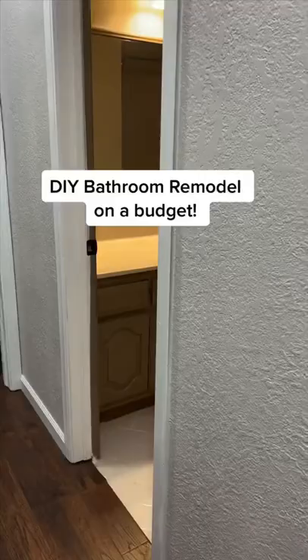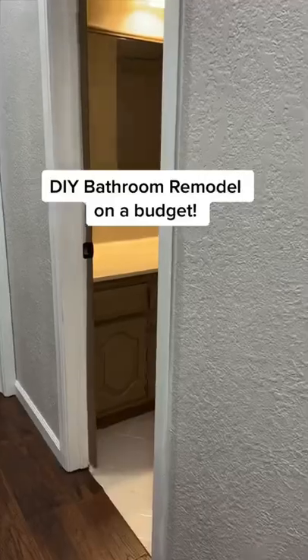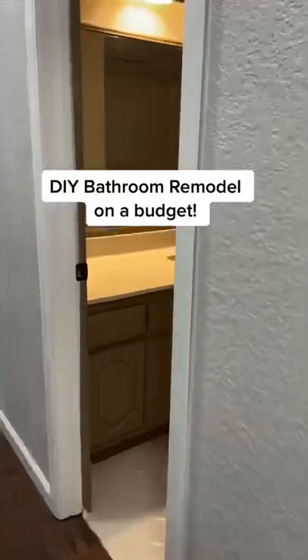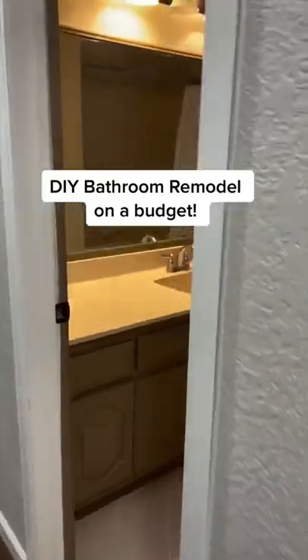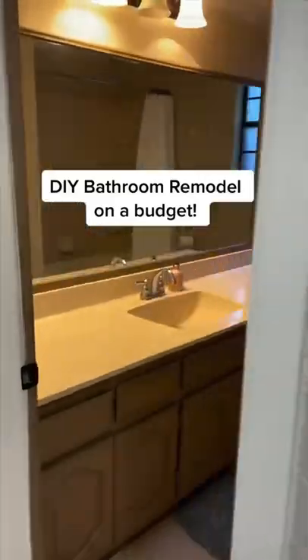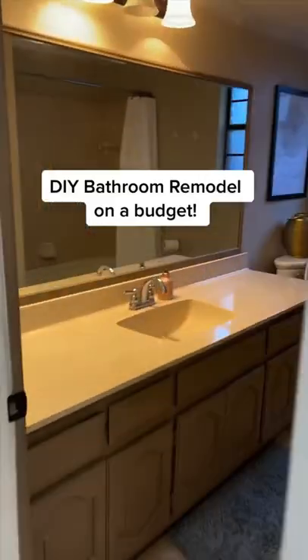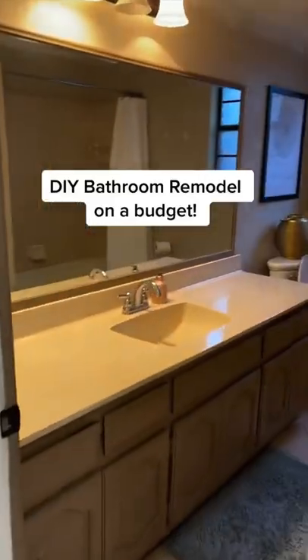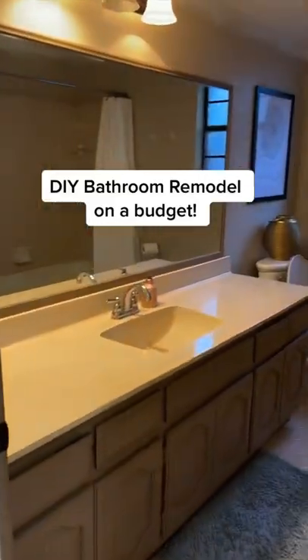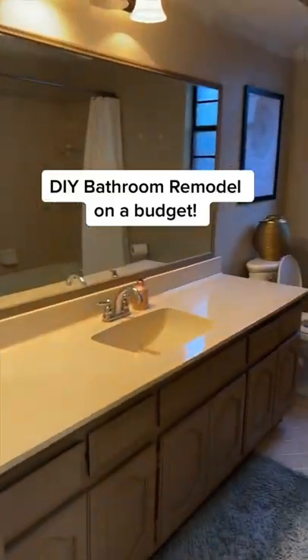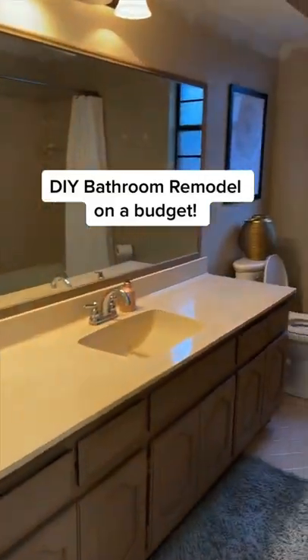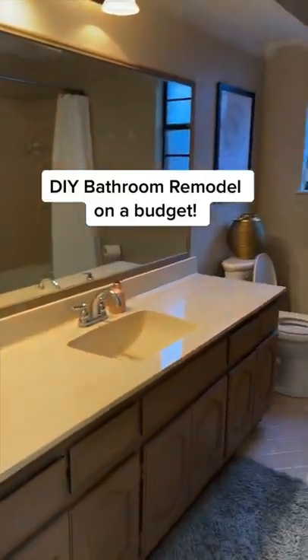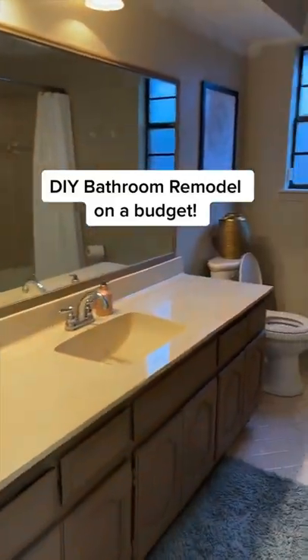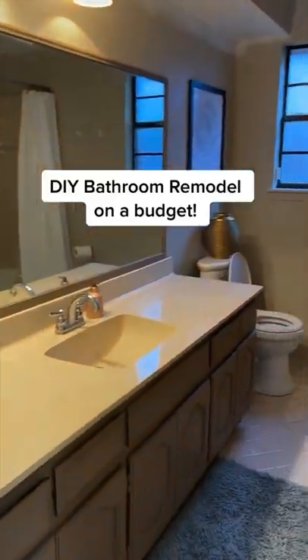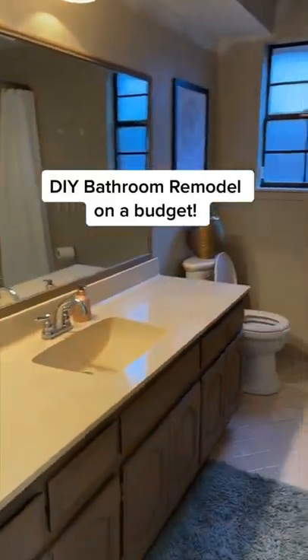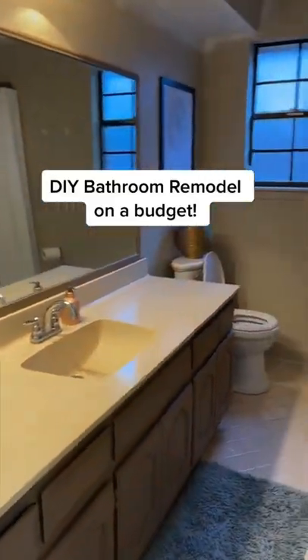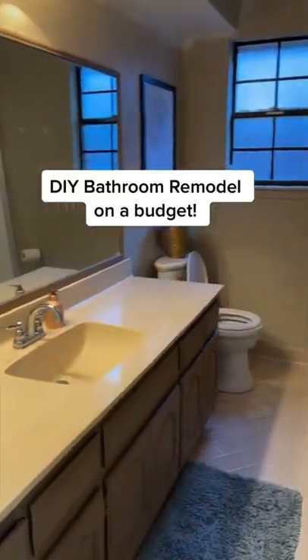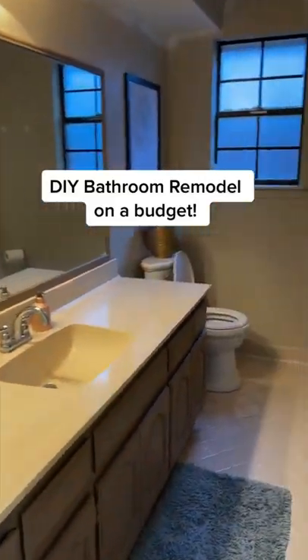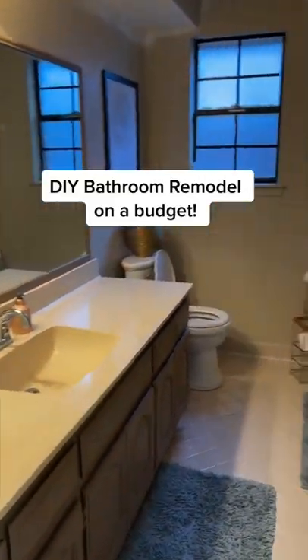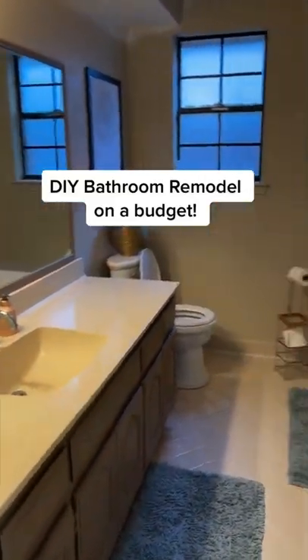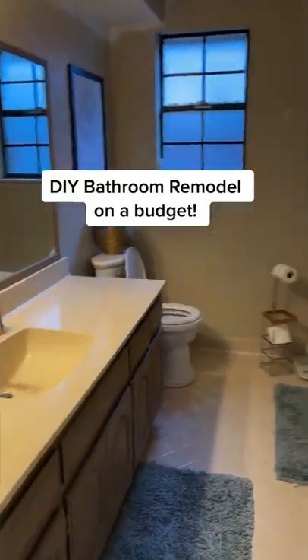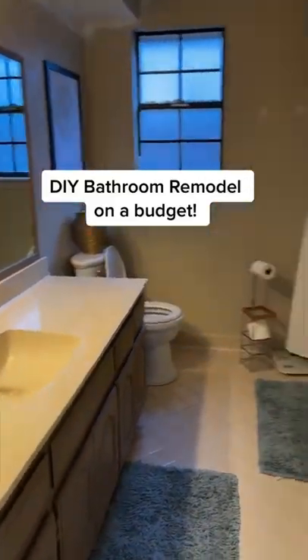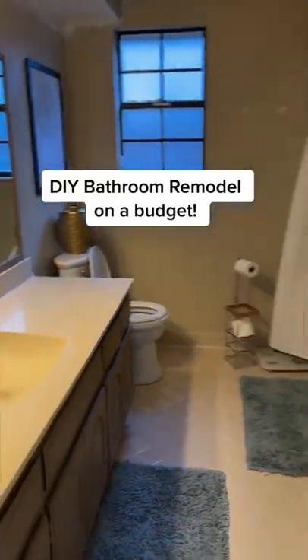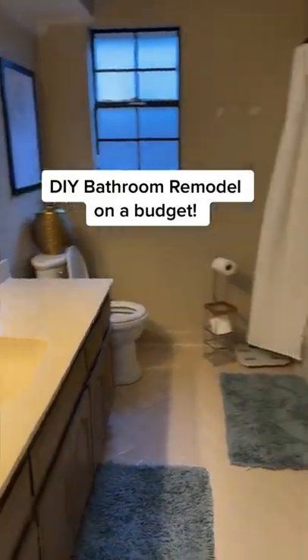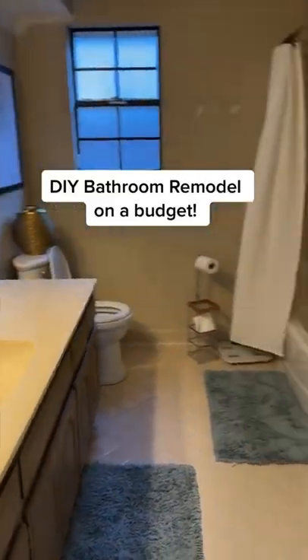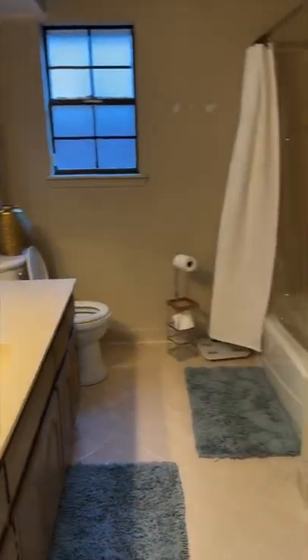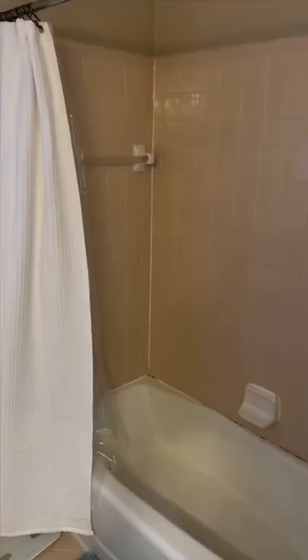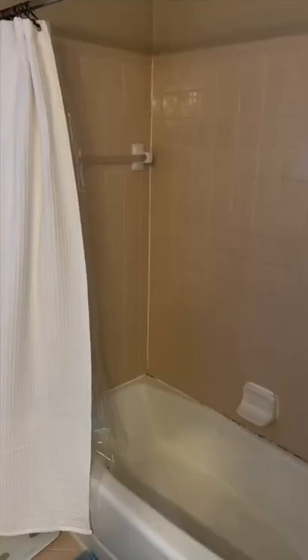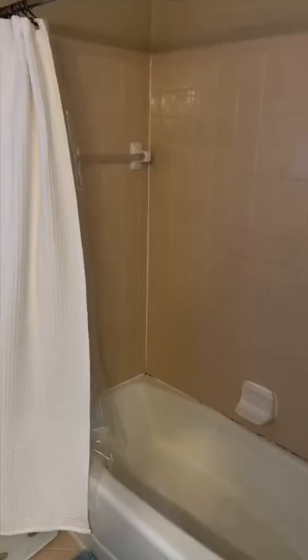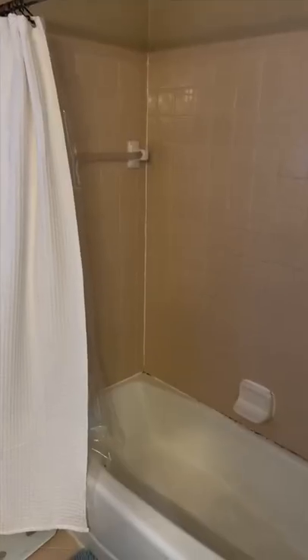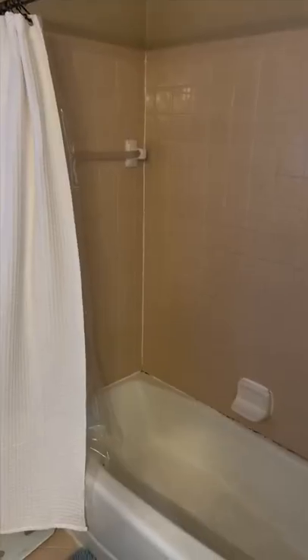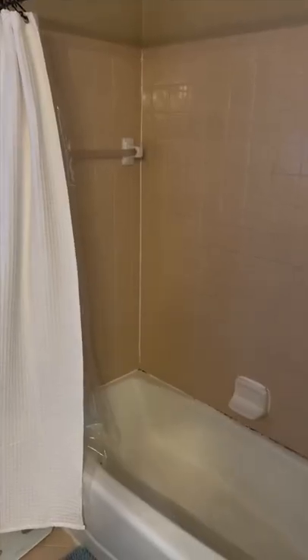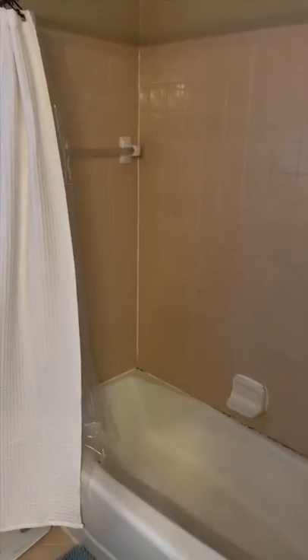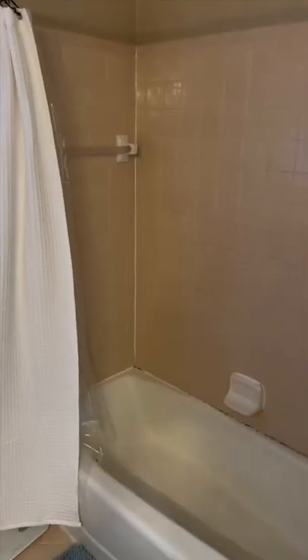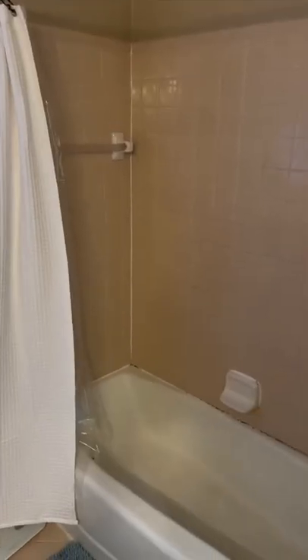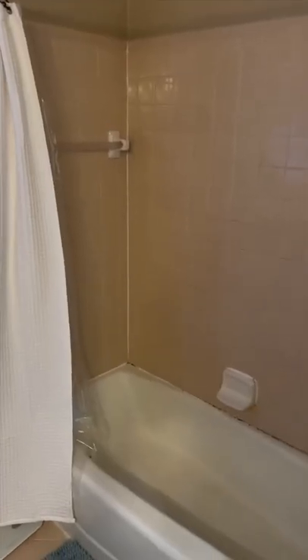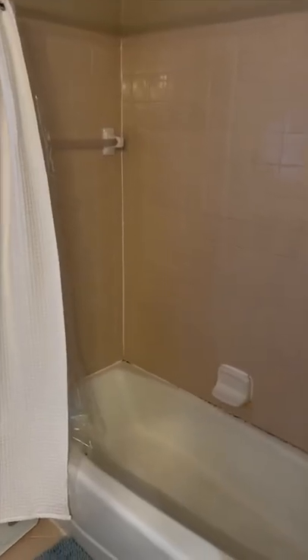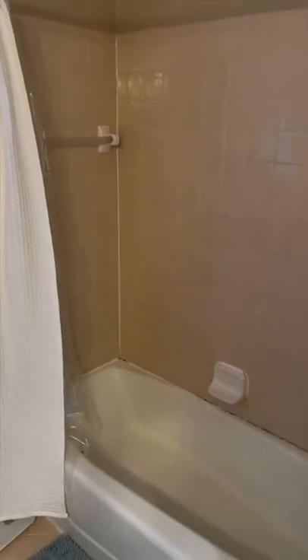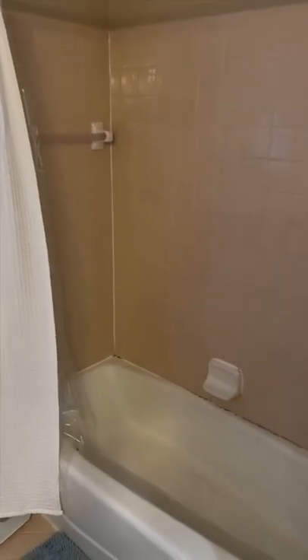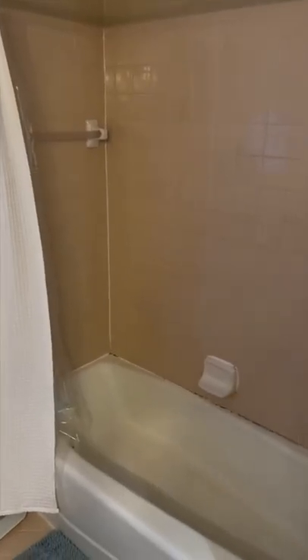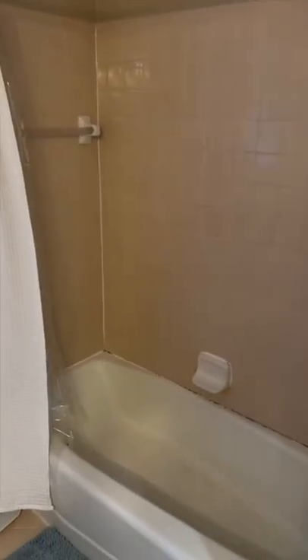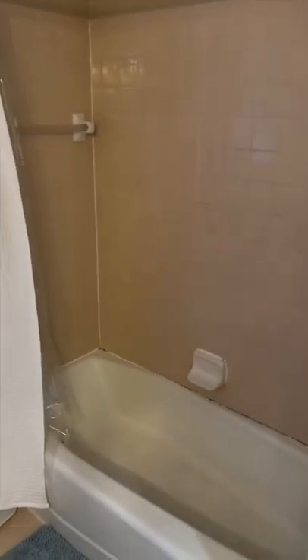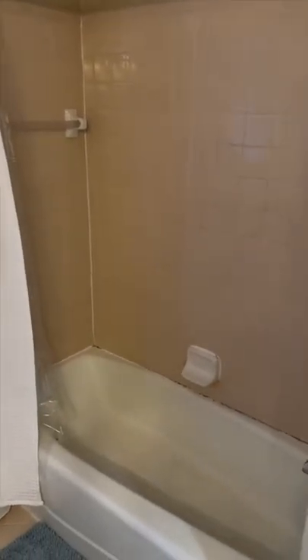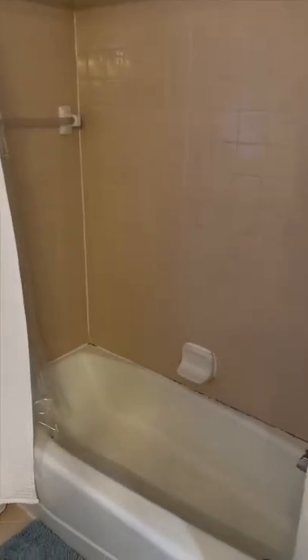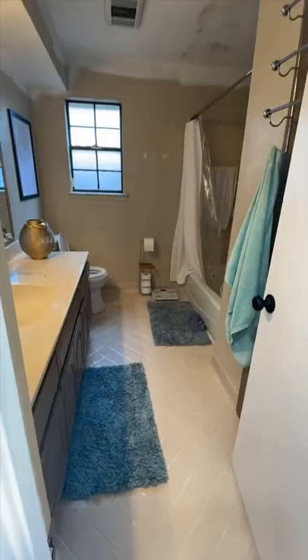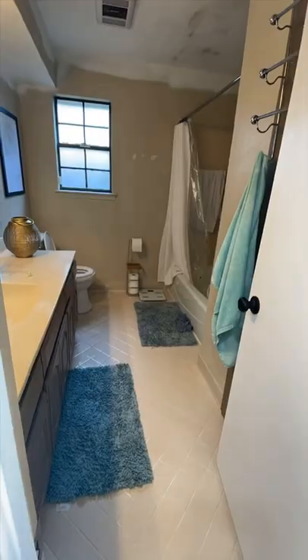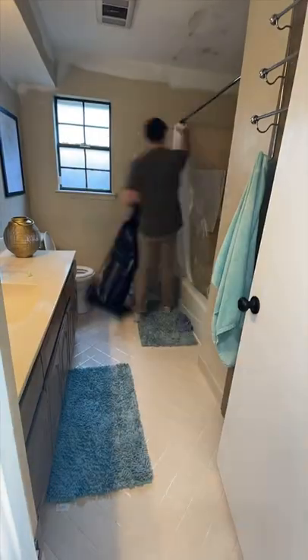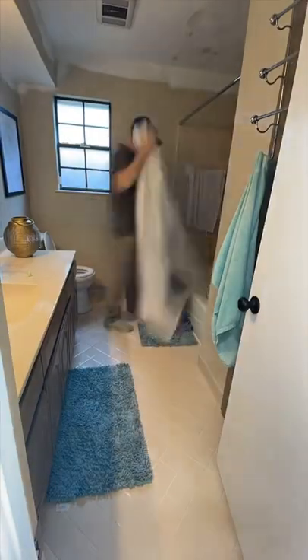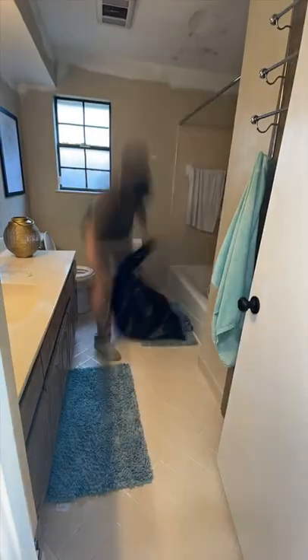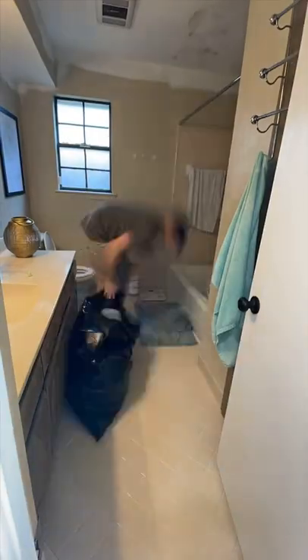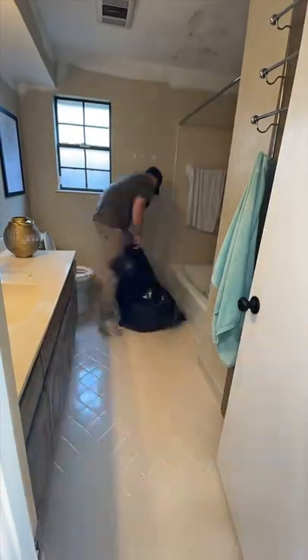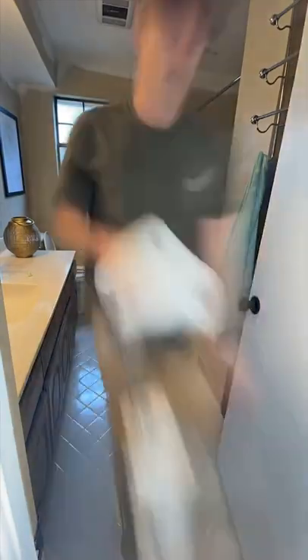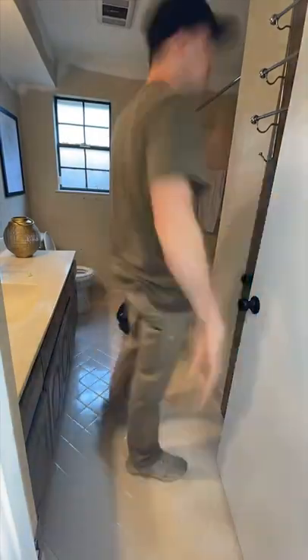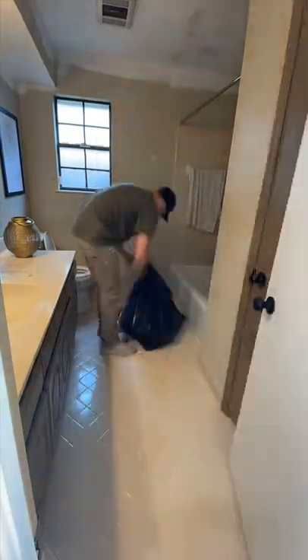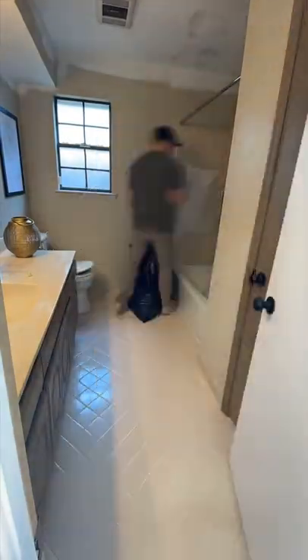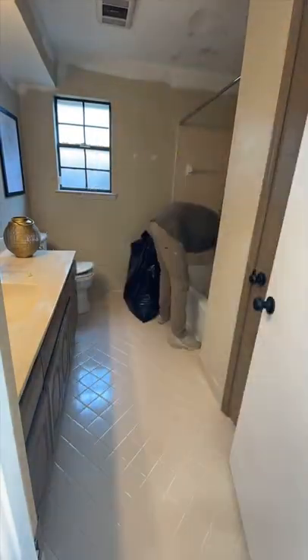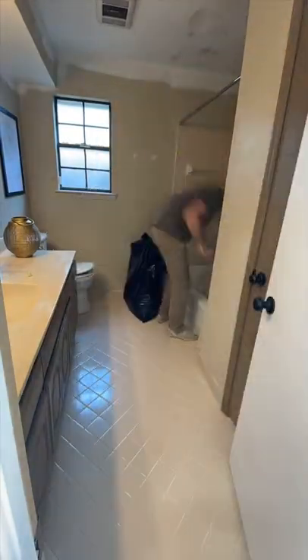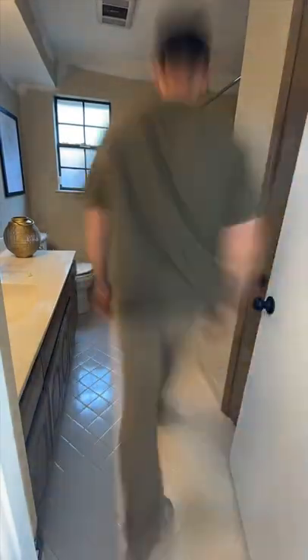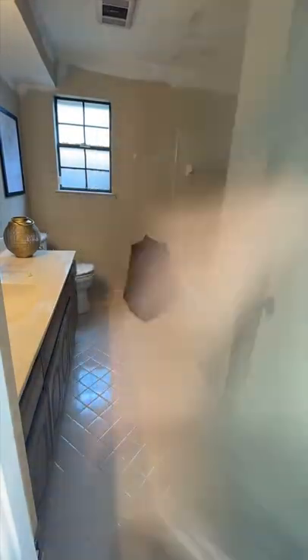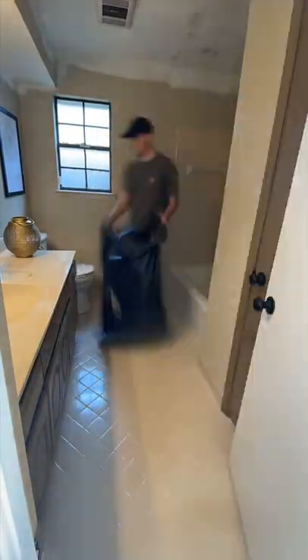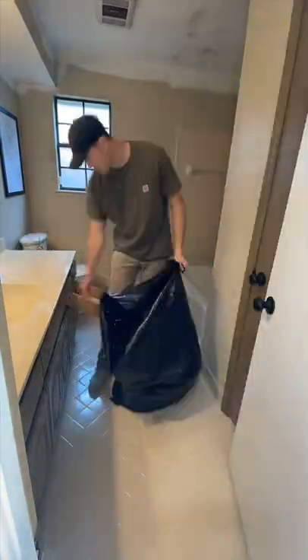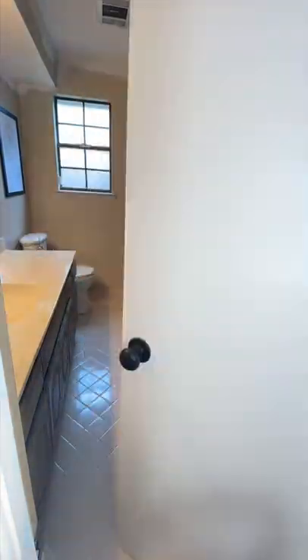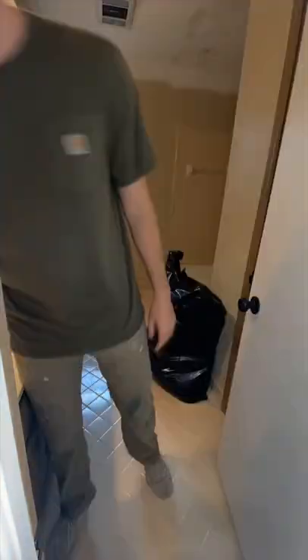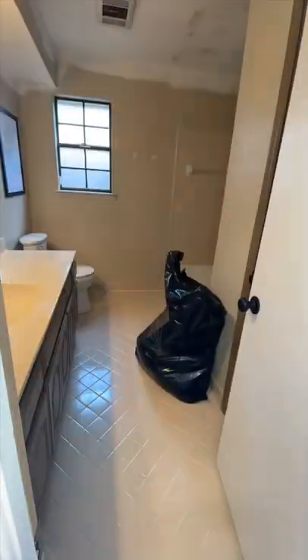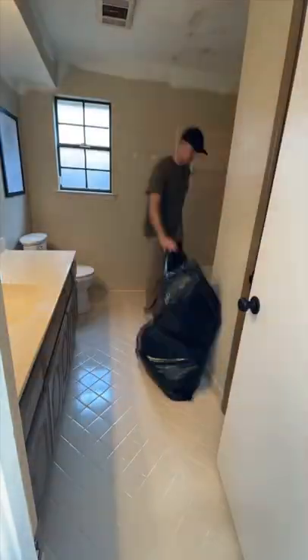It's time to remodel this super average bathroom on a budget and we're going to show you how. If you really want to improve your space but don't want to do a major remodel, this will be a perfect series for you.